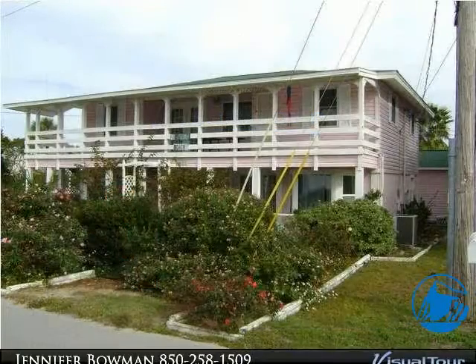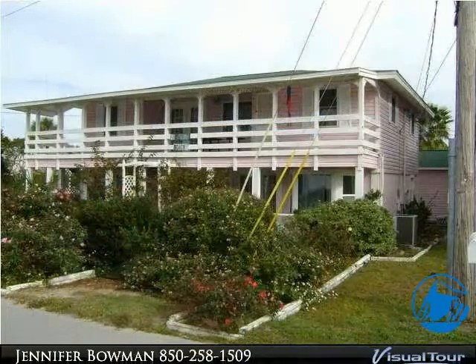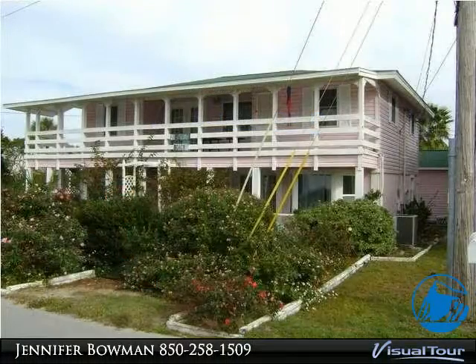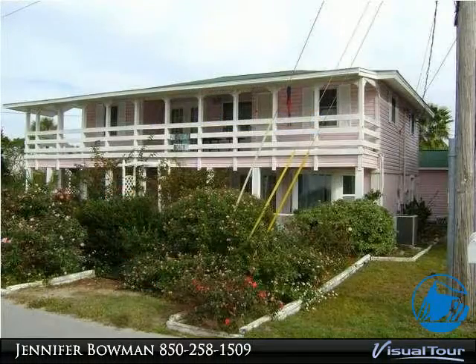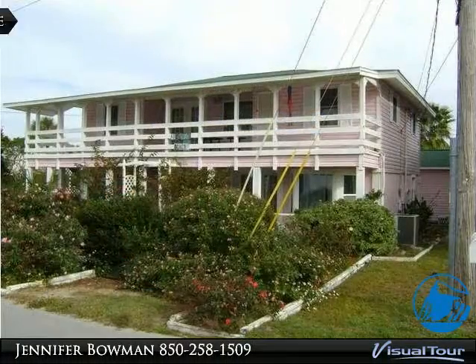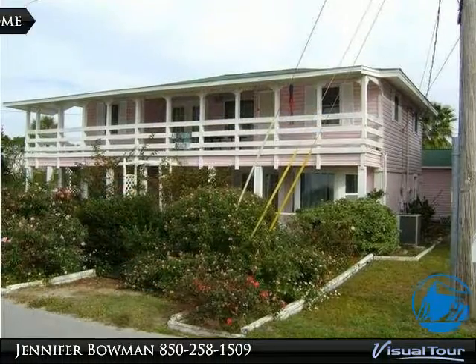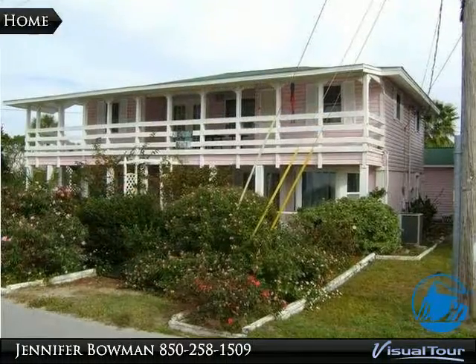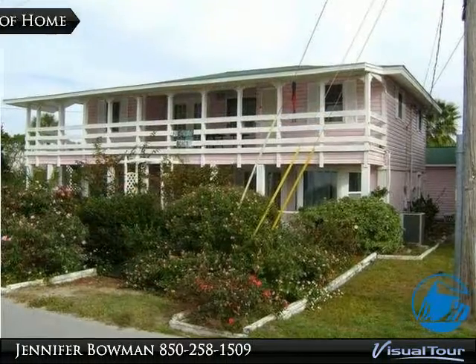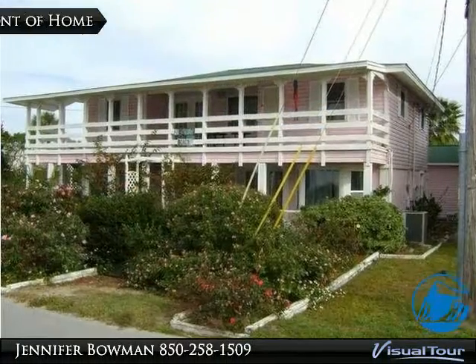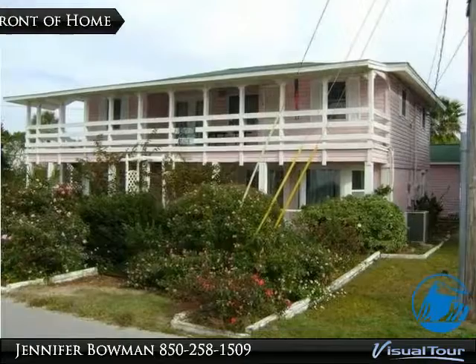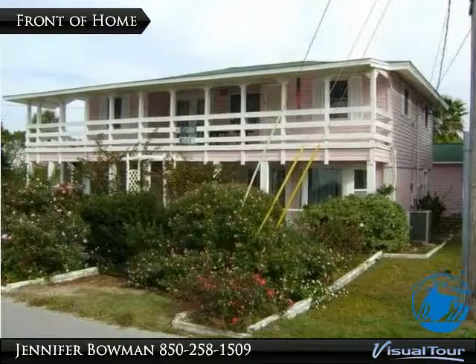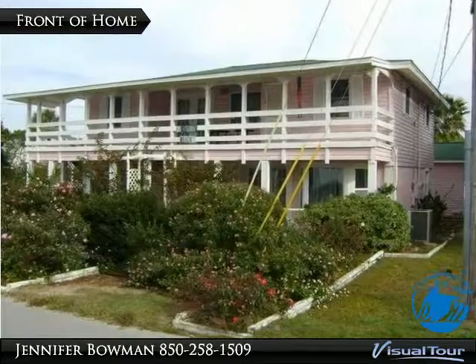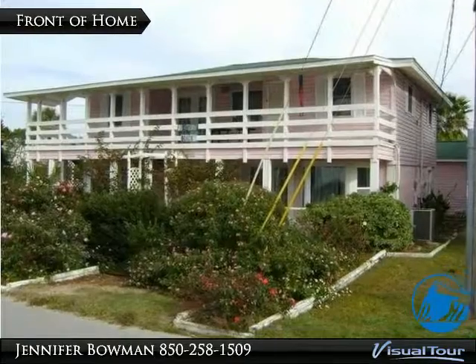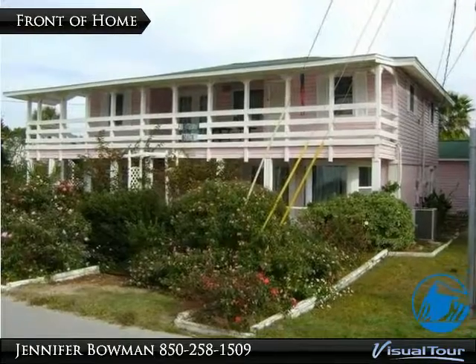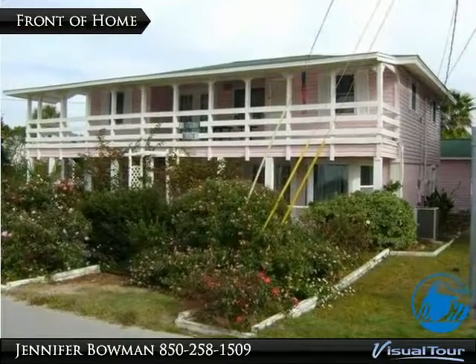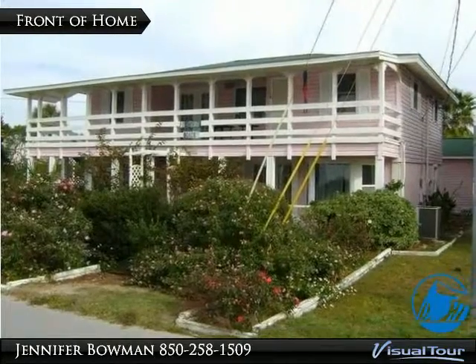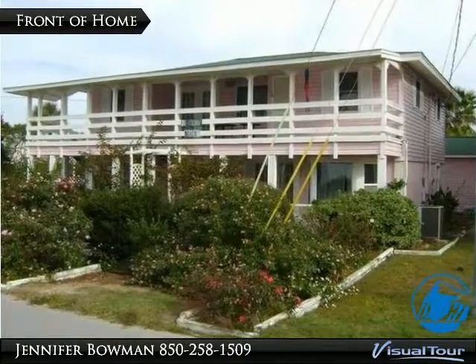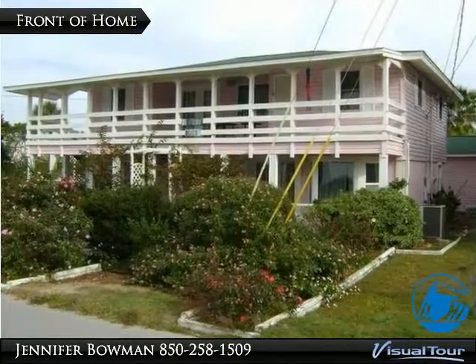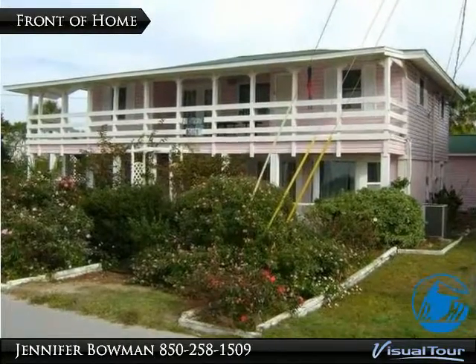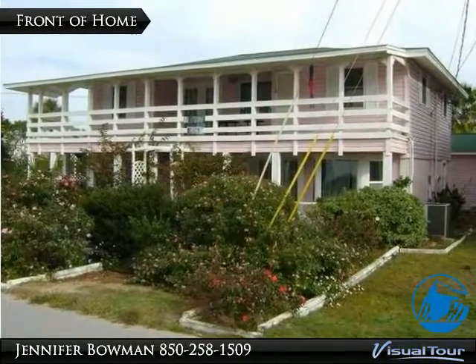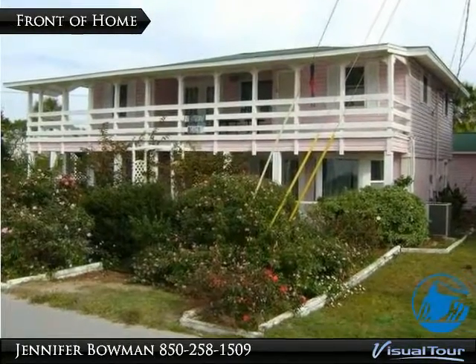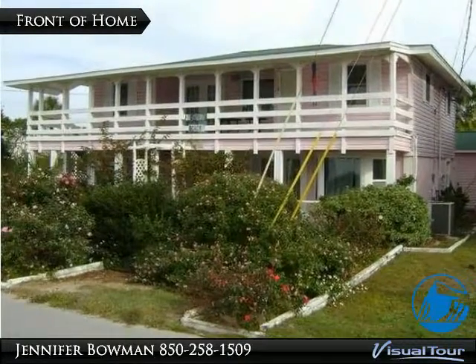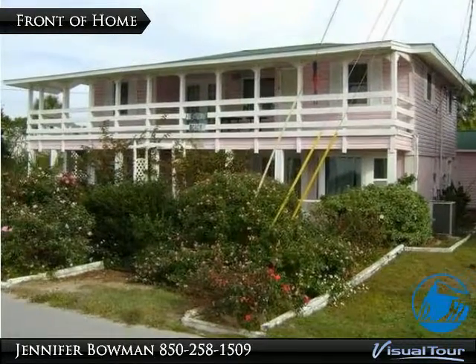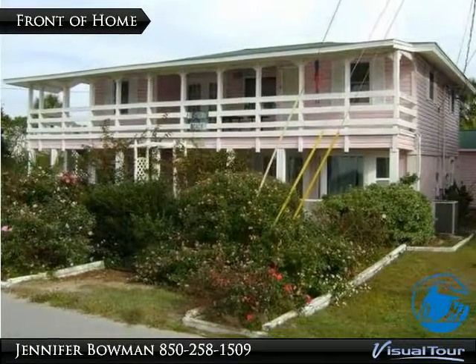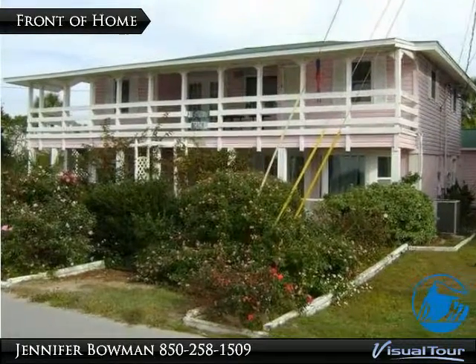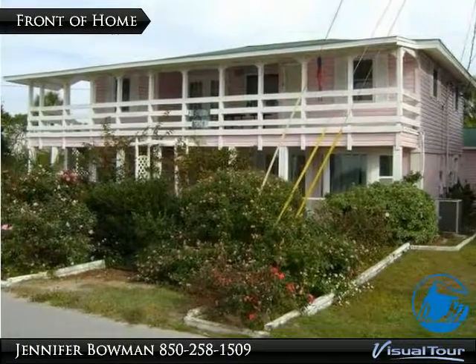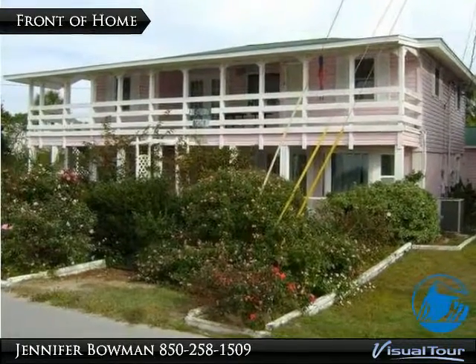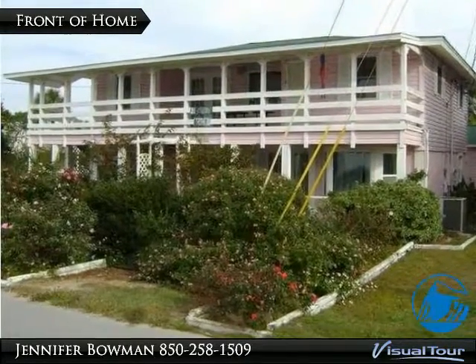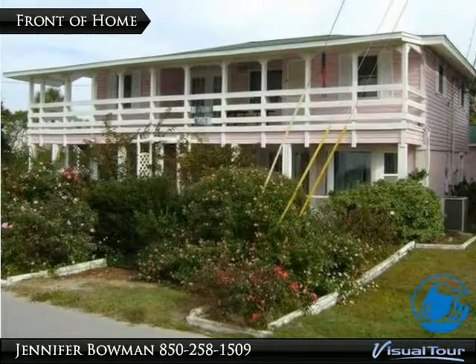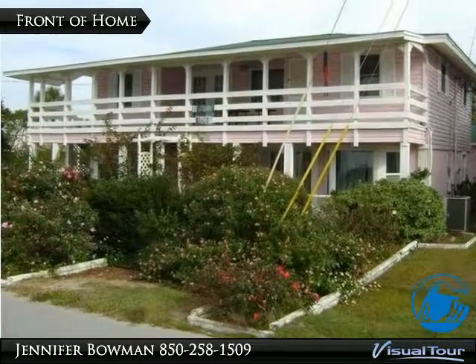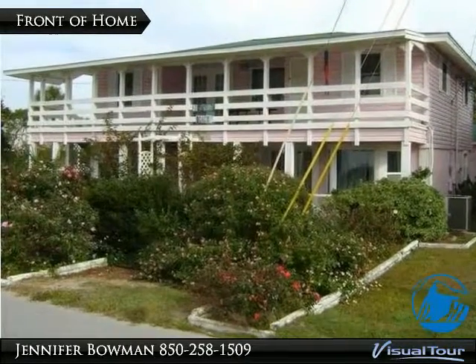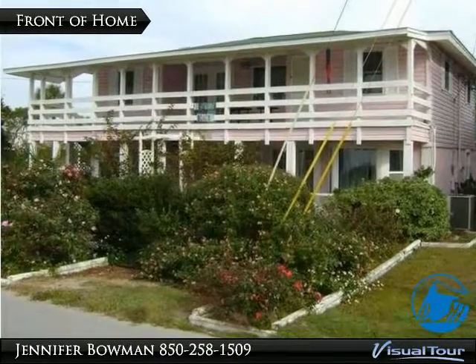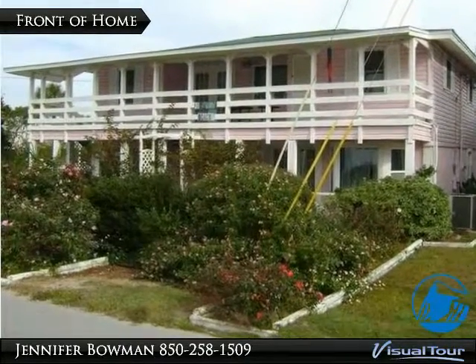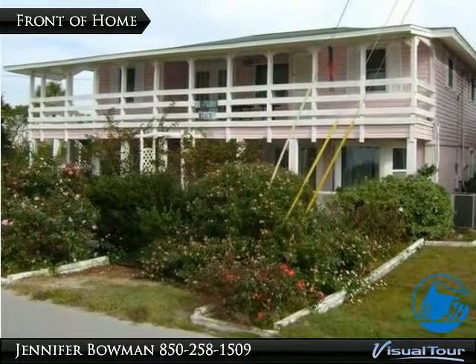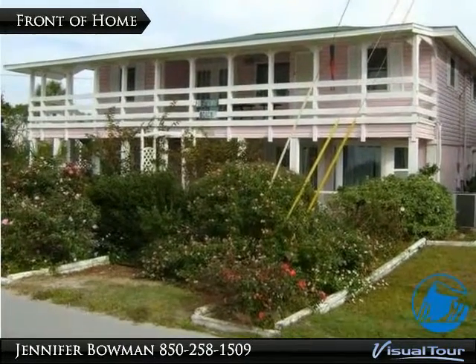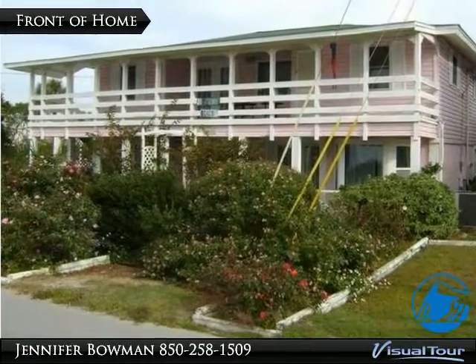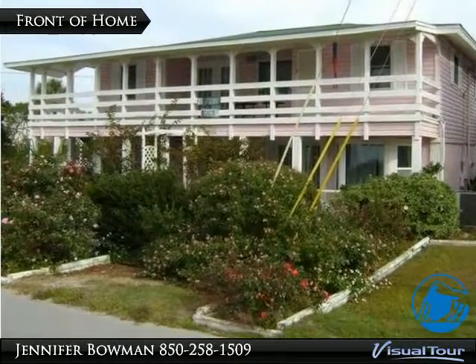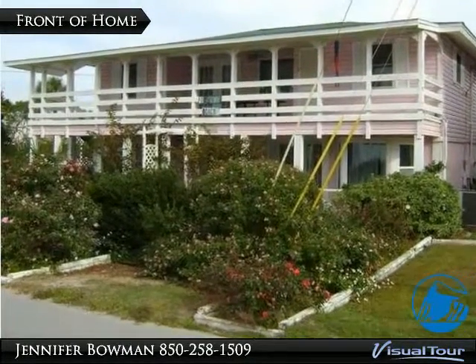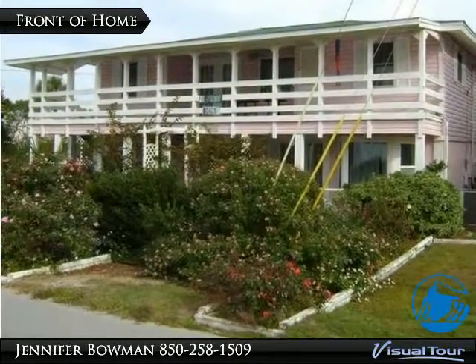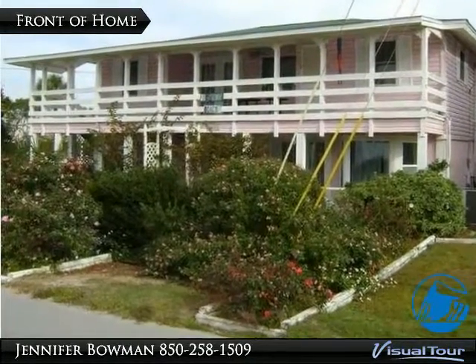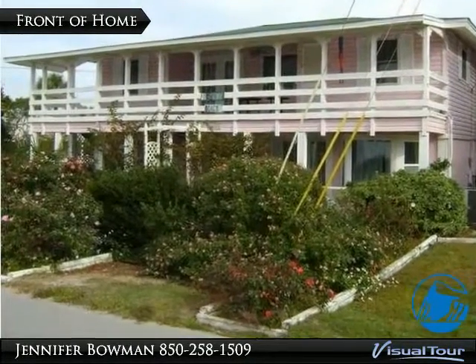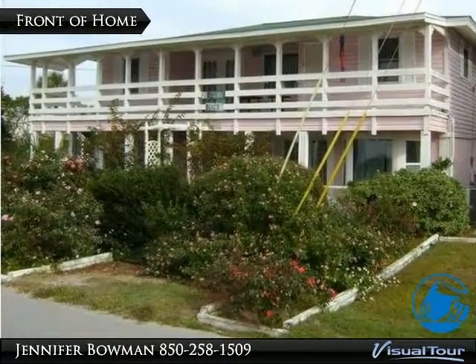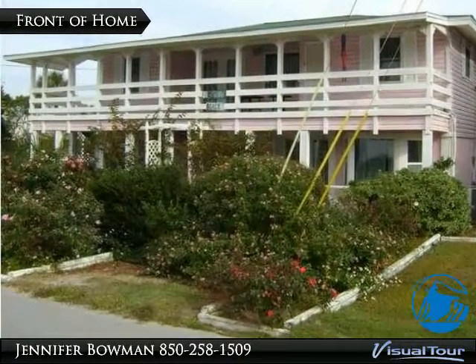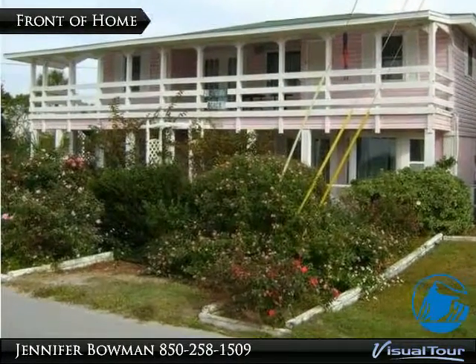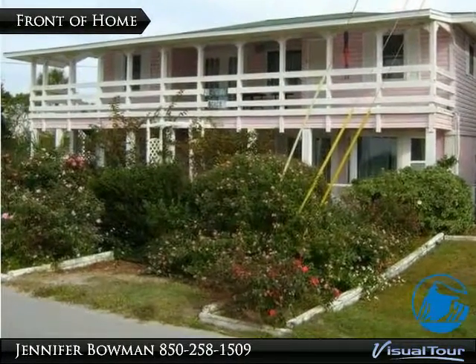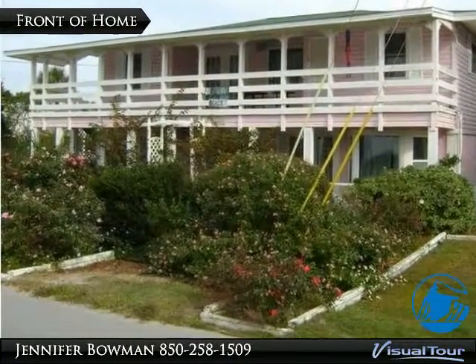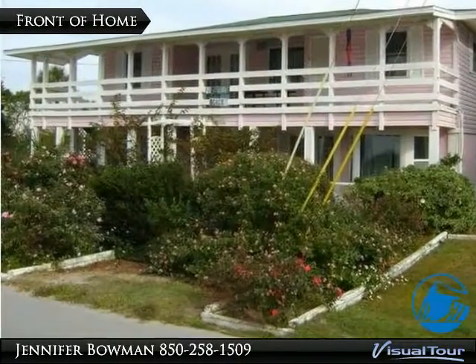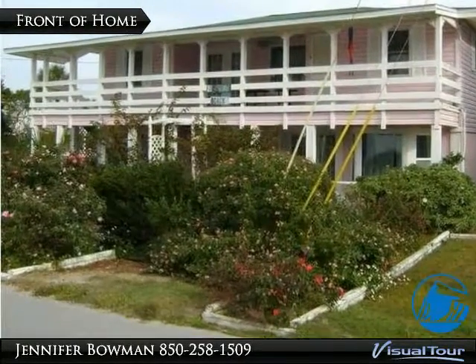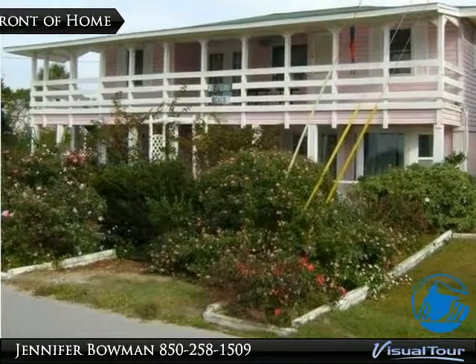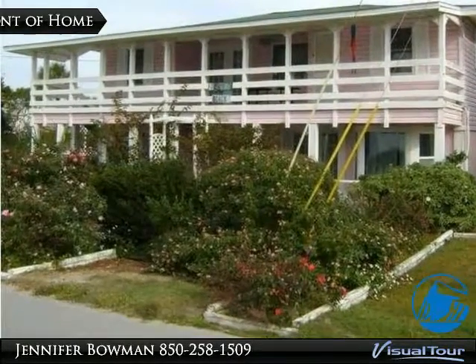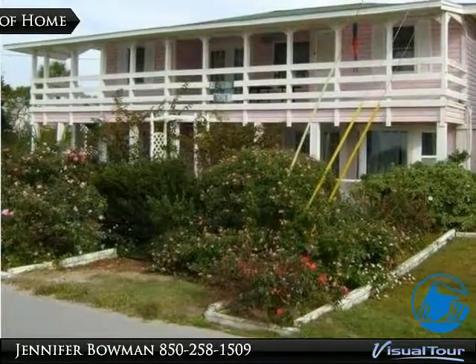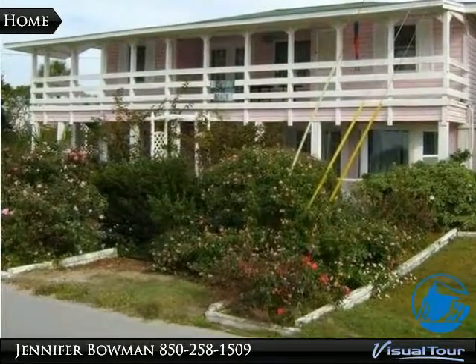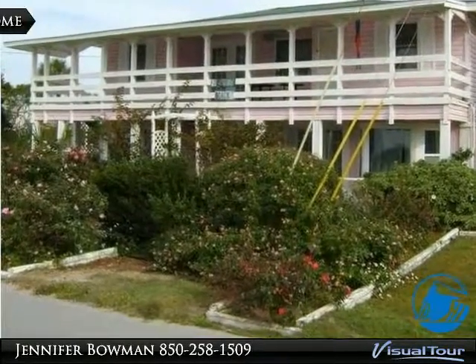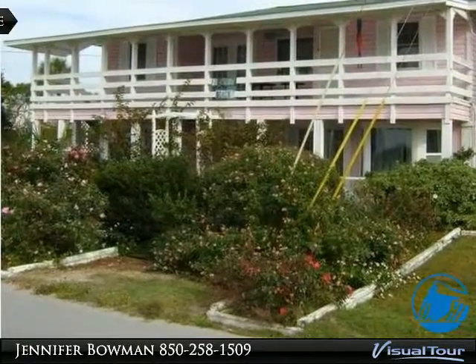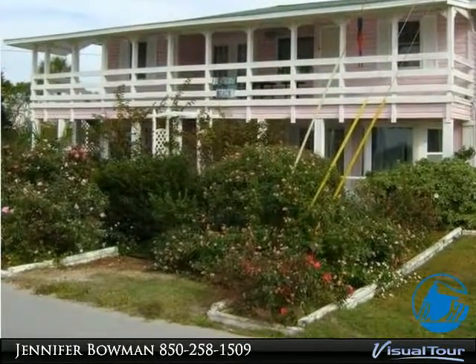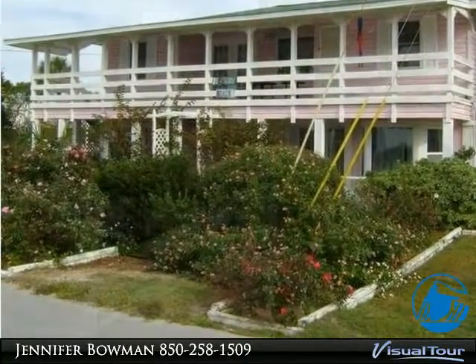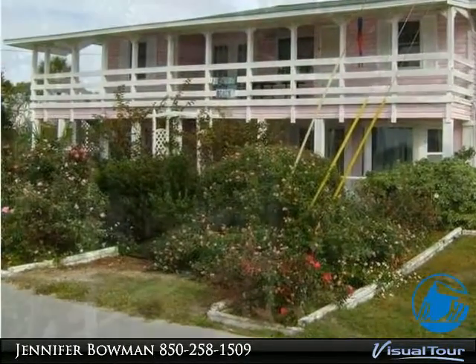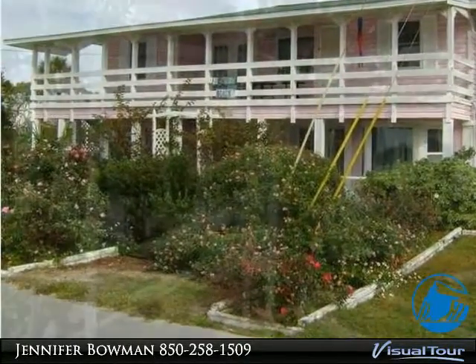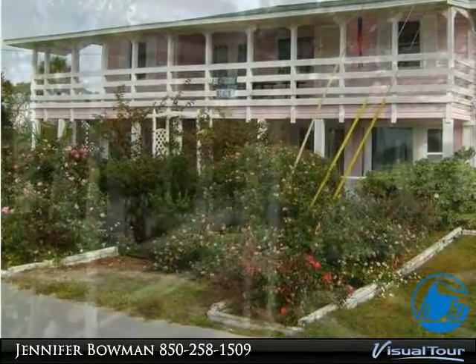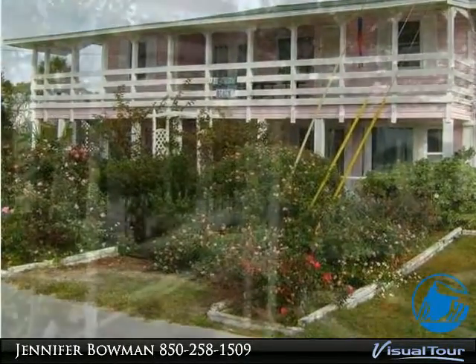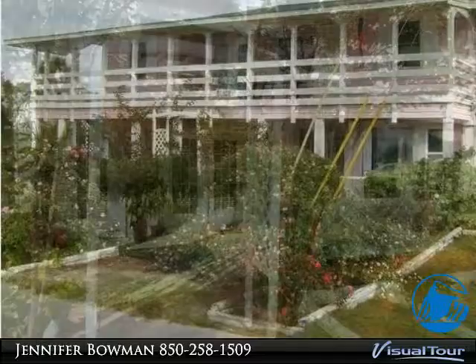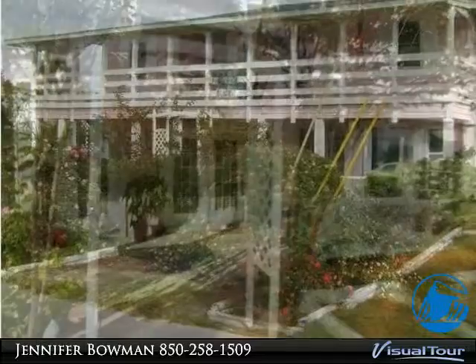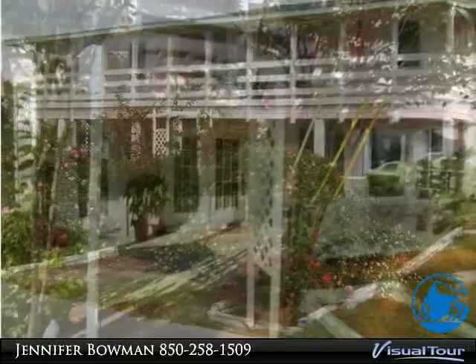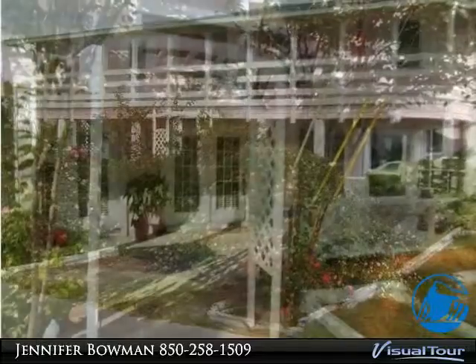A true bit, a wee charmer located on an oversized corner lot and just a hop and skip to the beach.